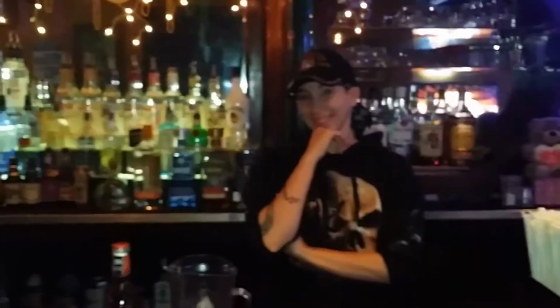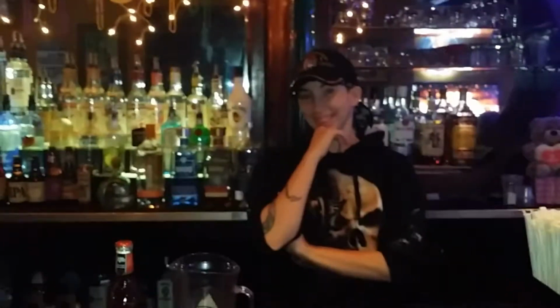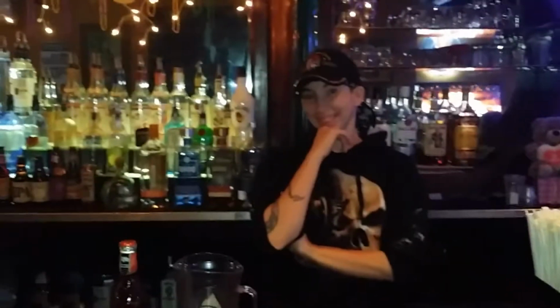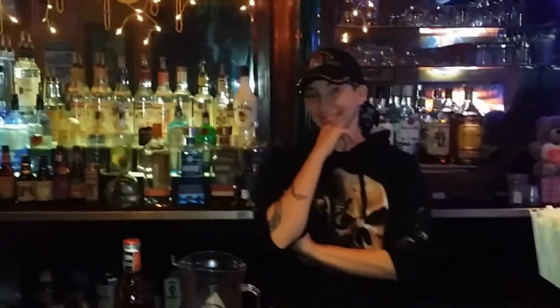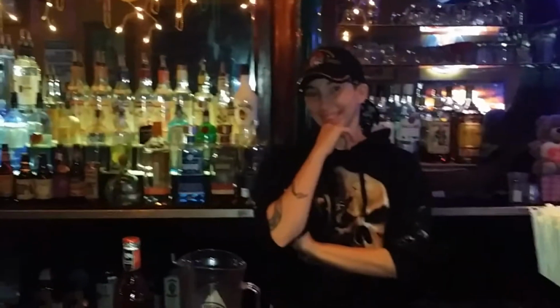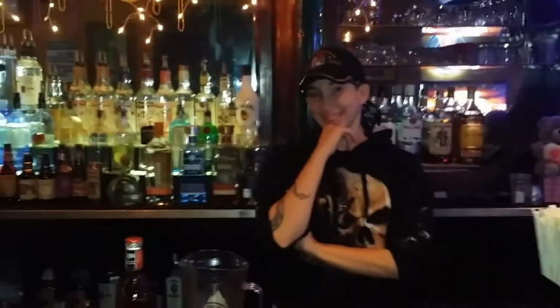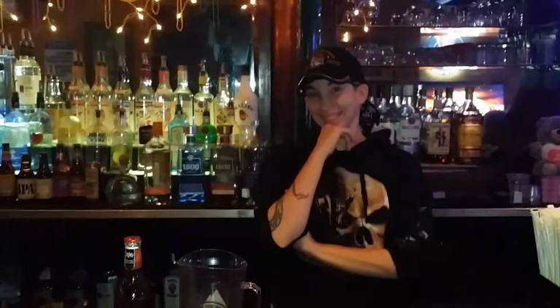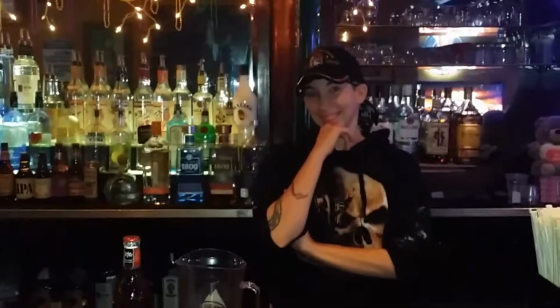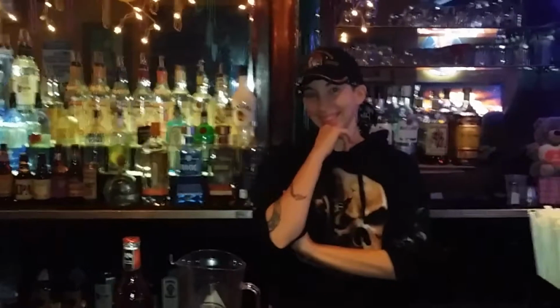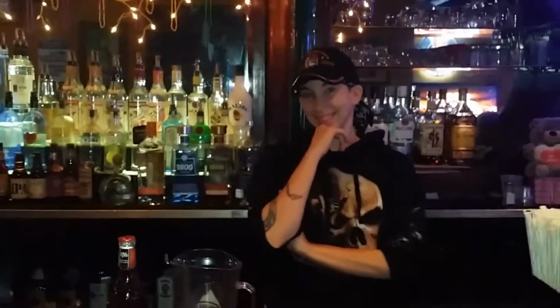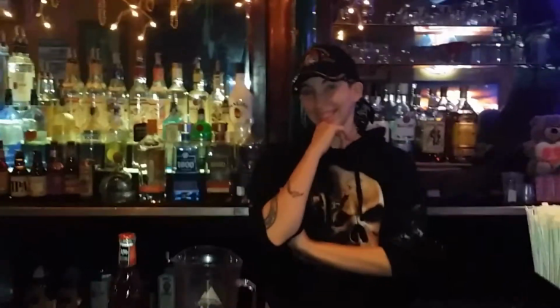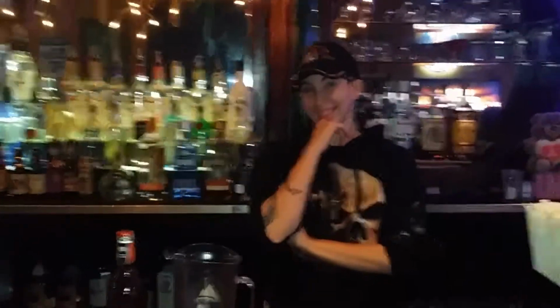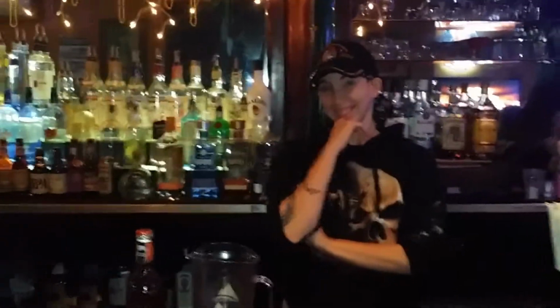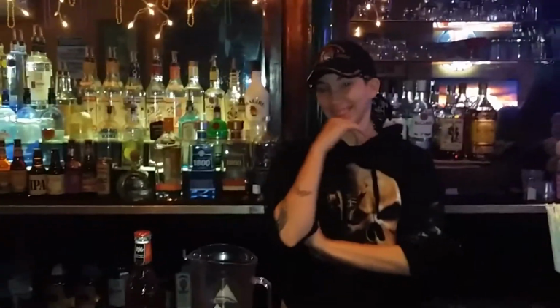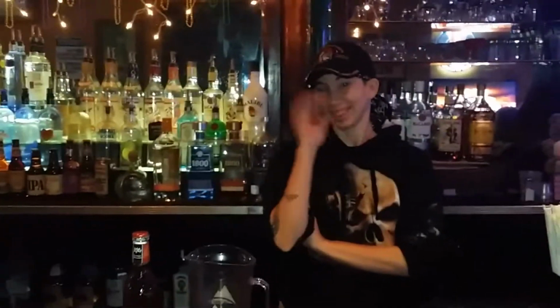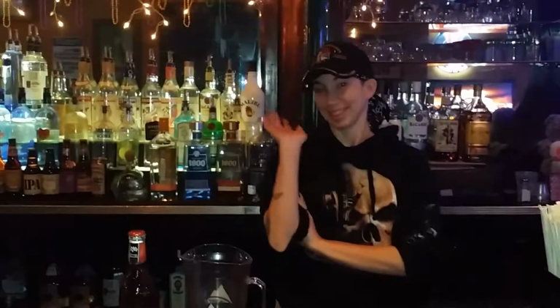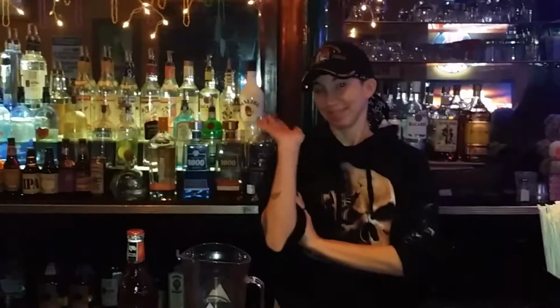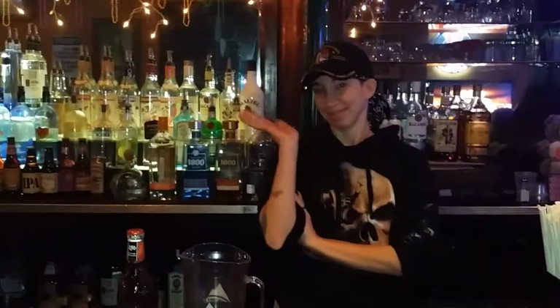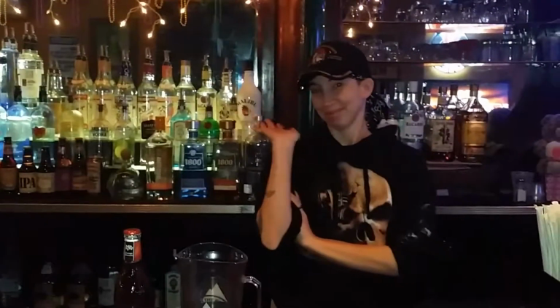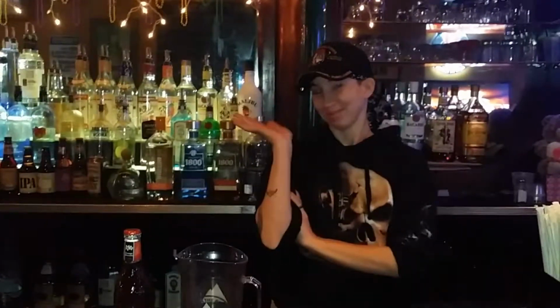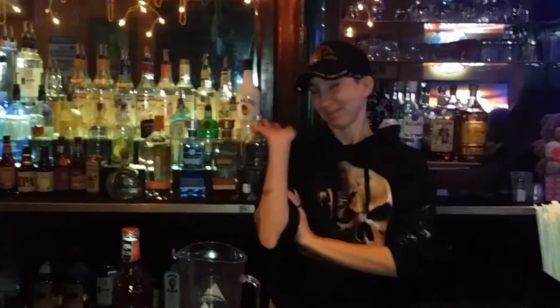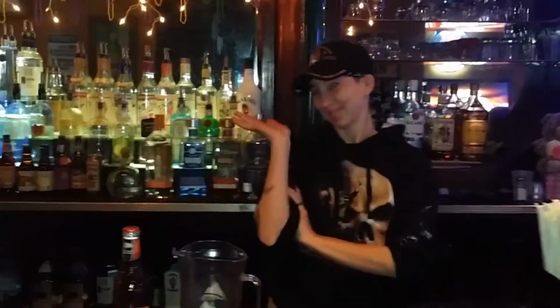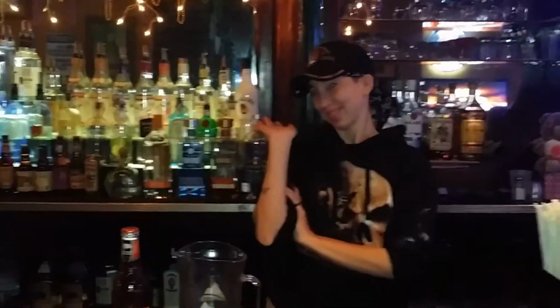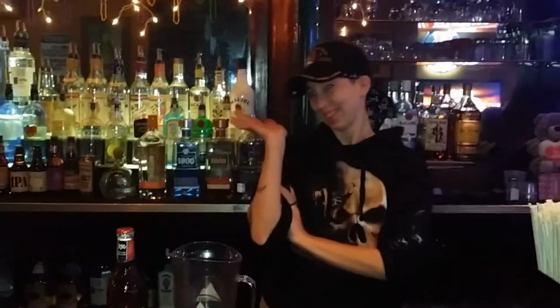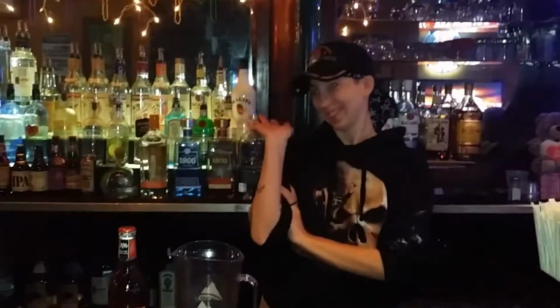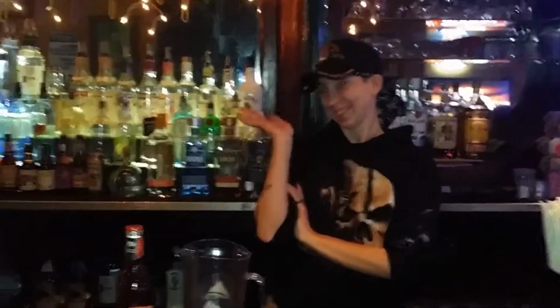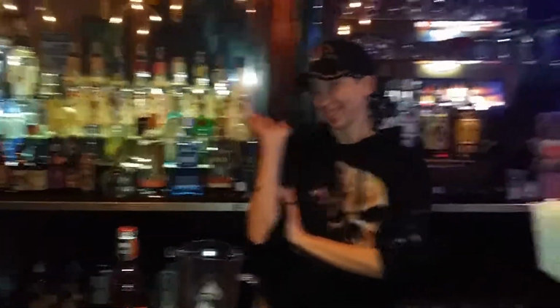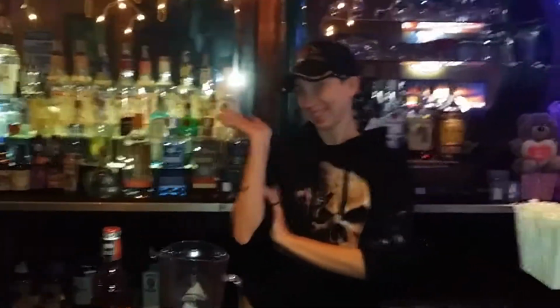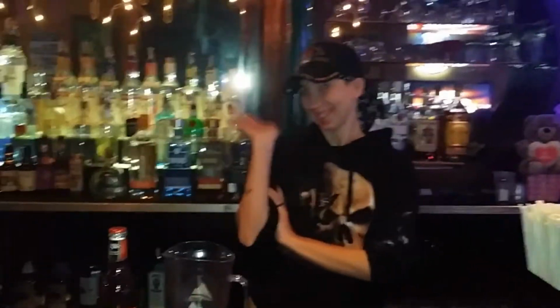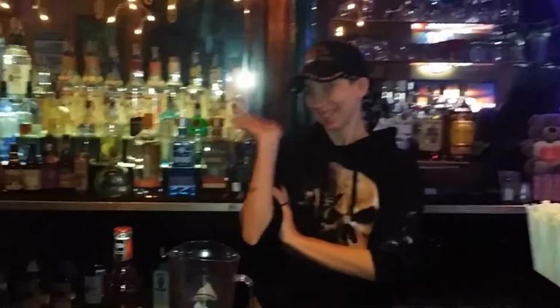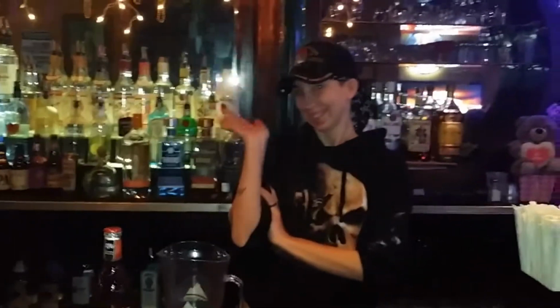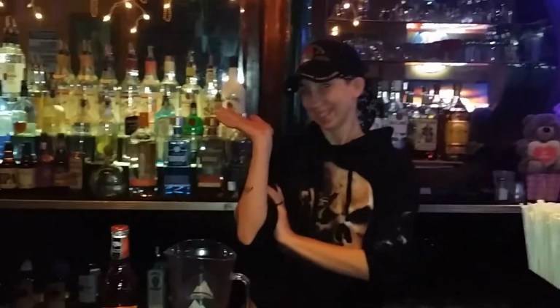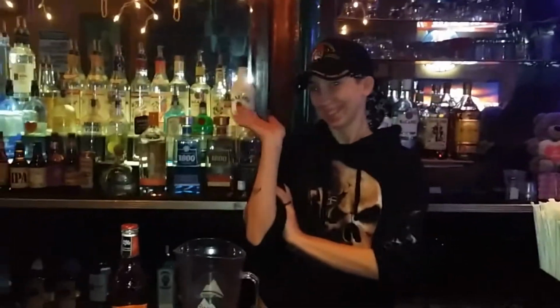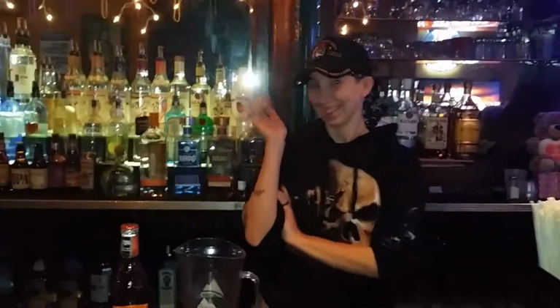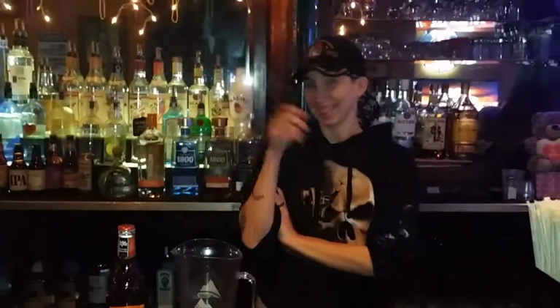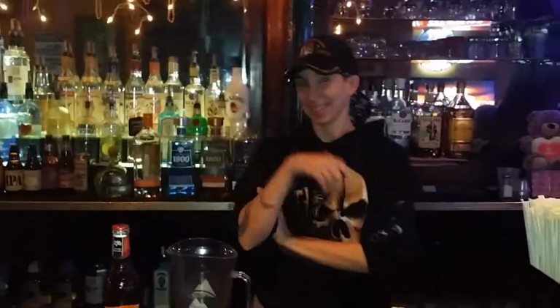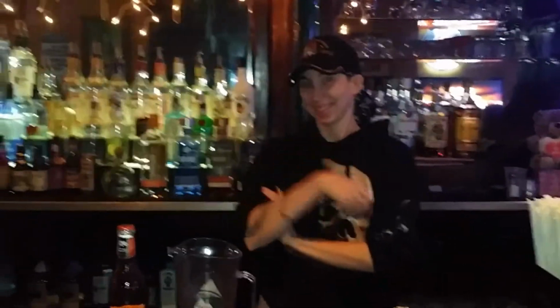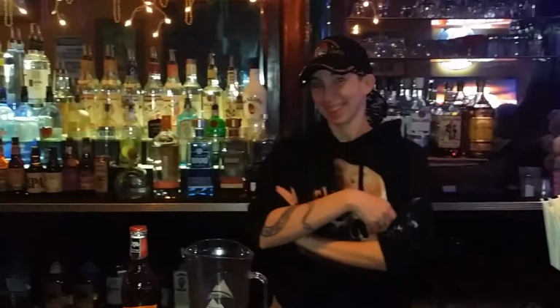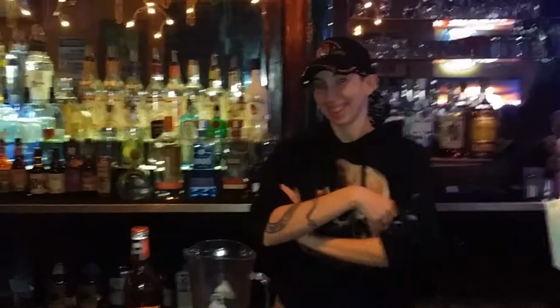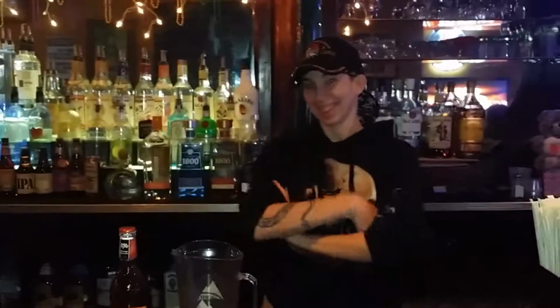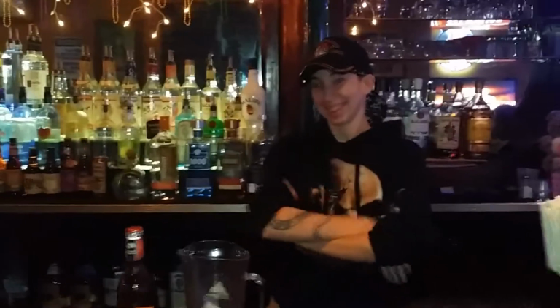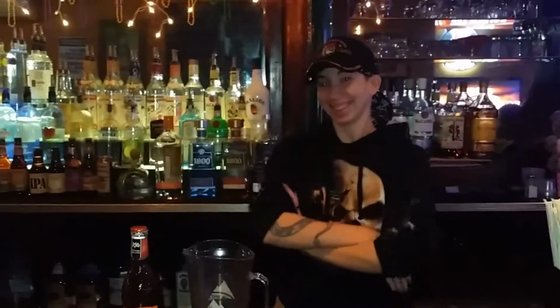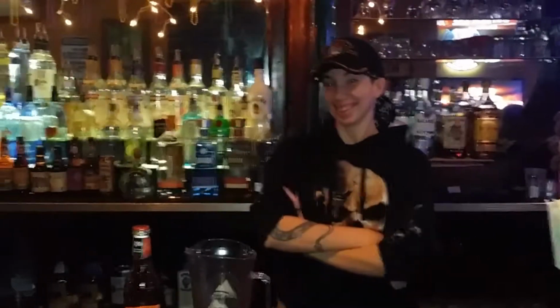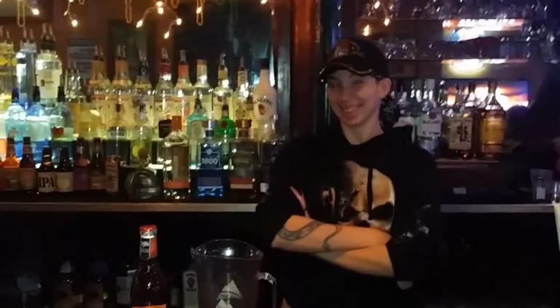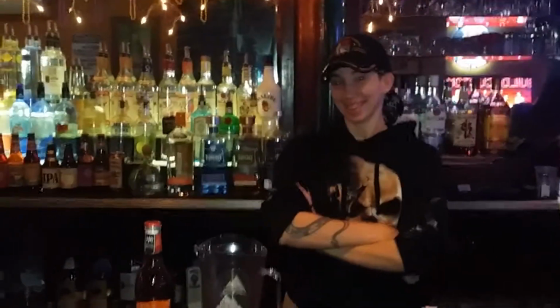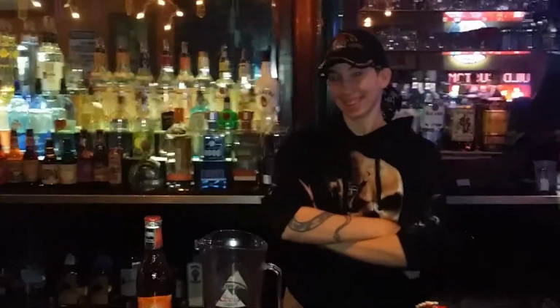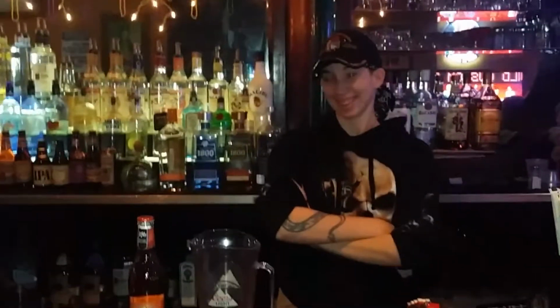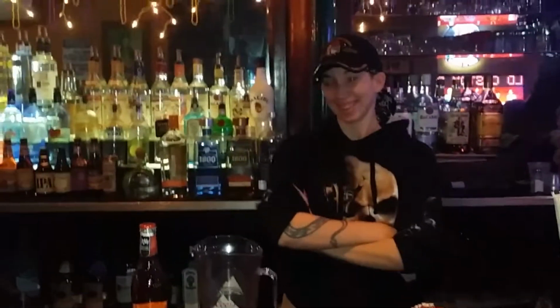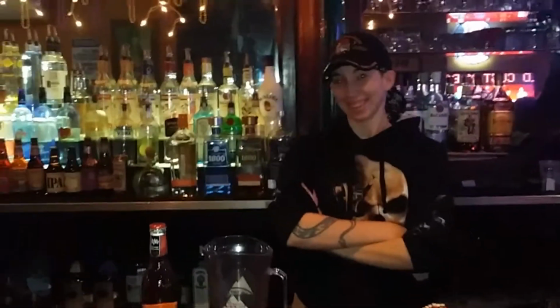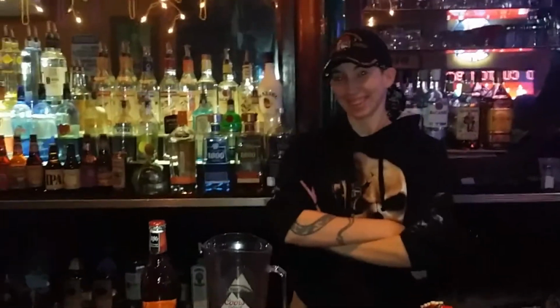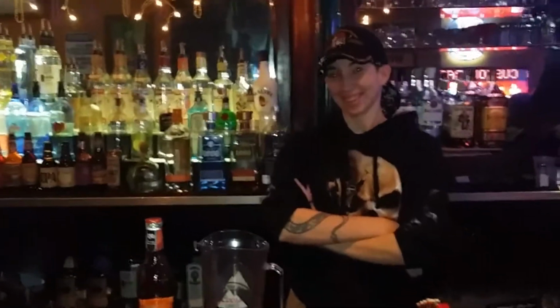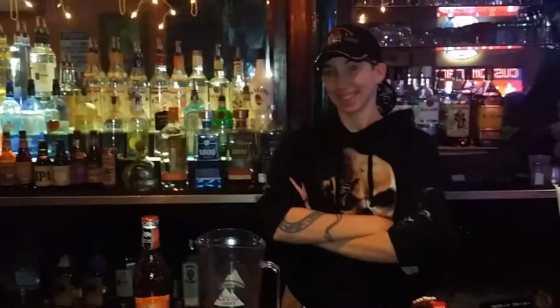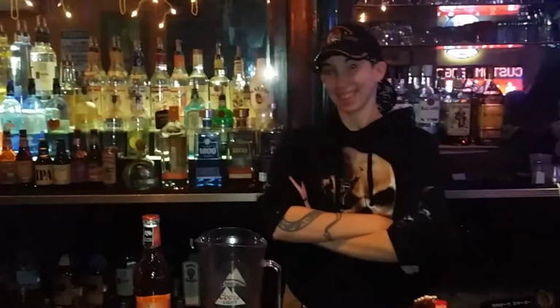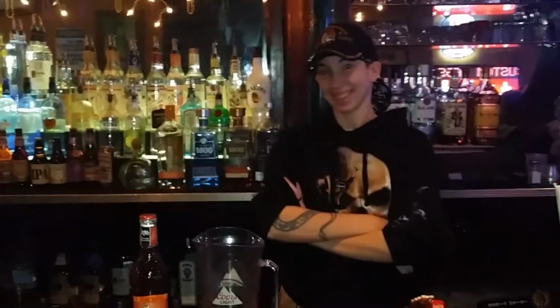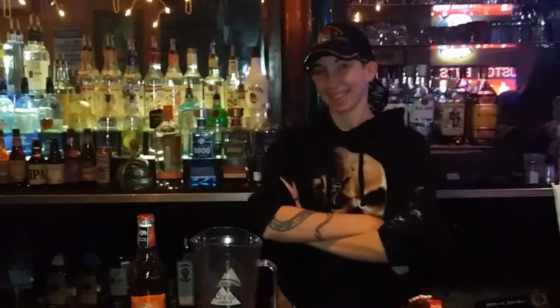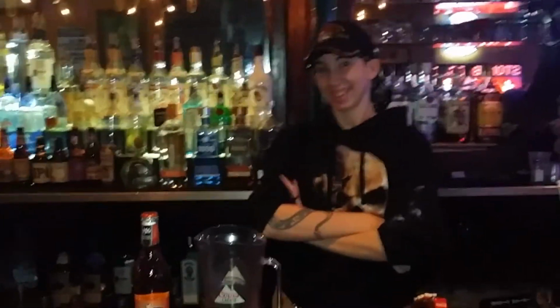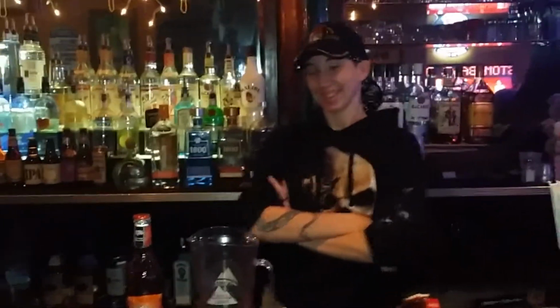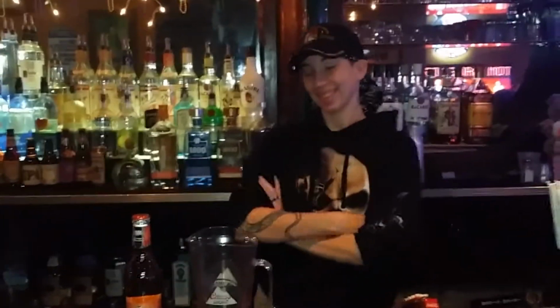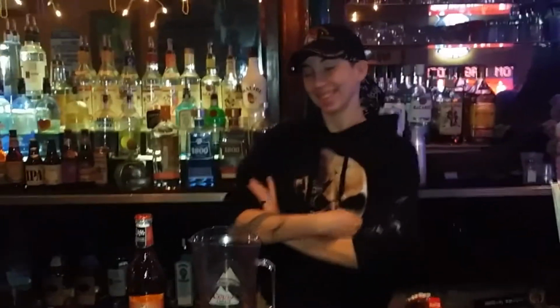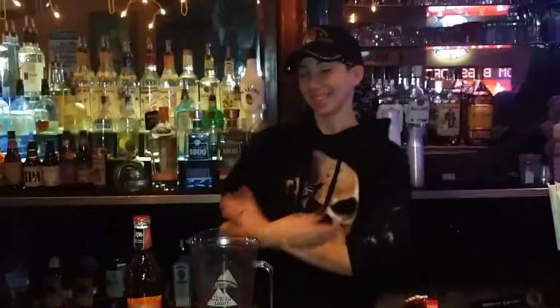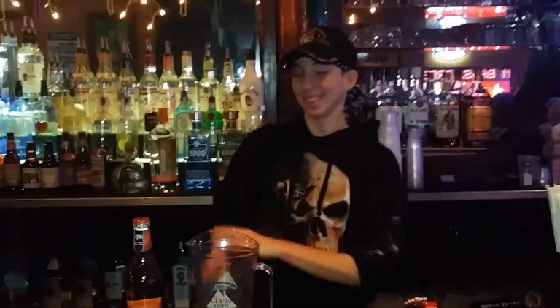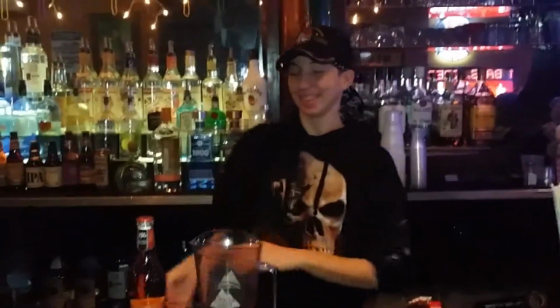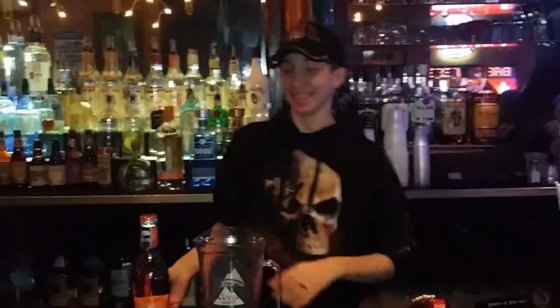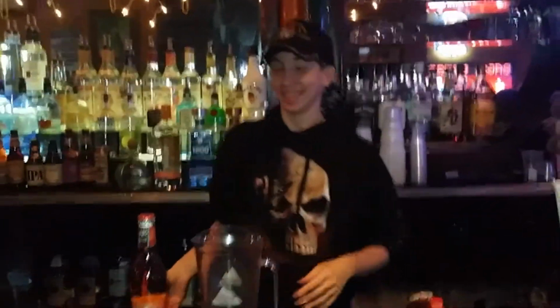This is Raven, the creator of the Pints Bar & Grill F-Bomb. She's going to walk us through the process. Go for it, Raven.